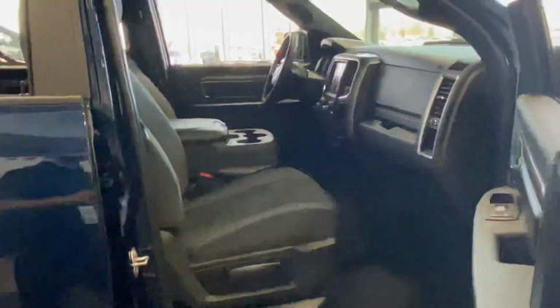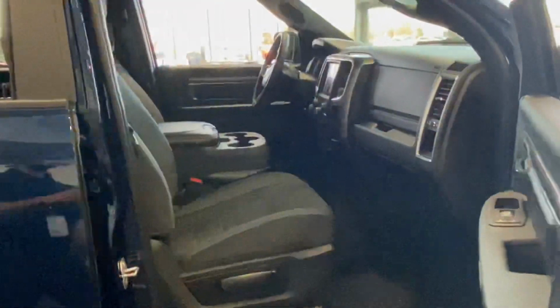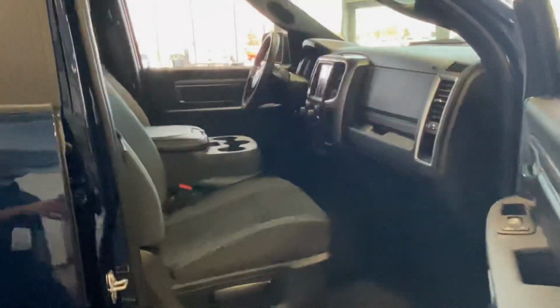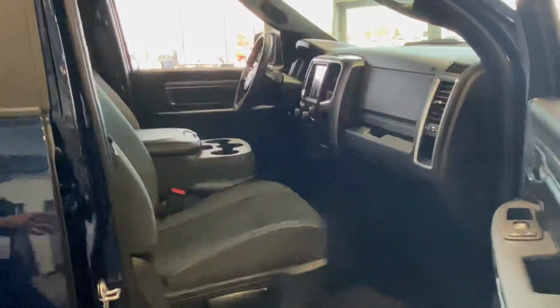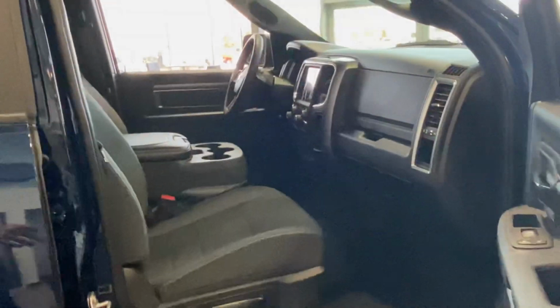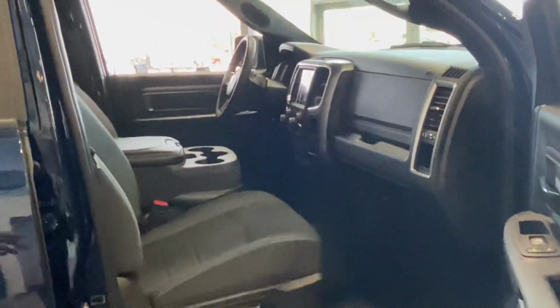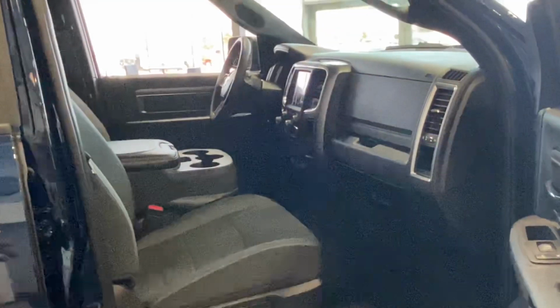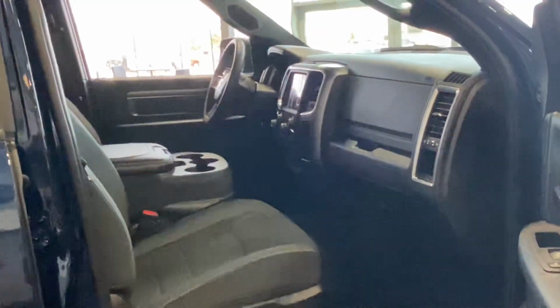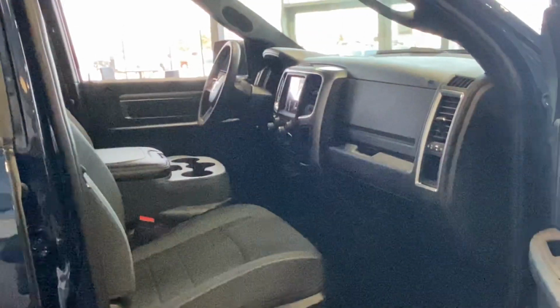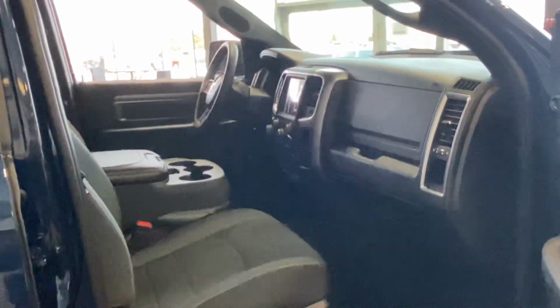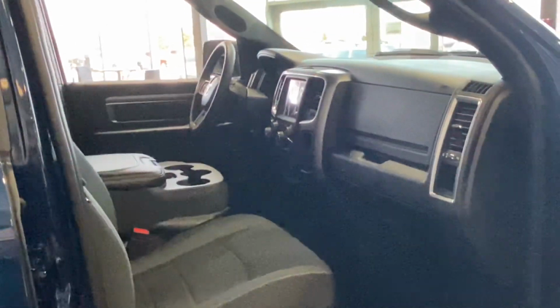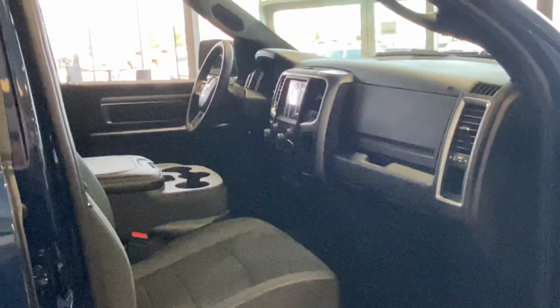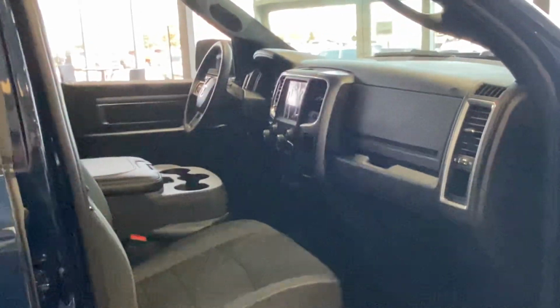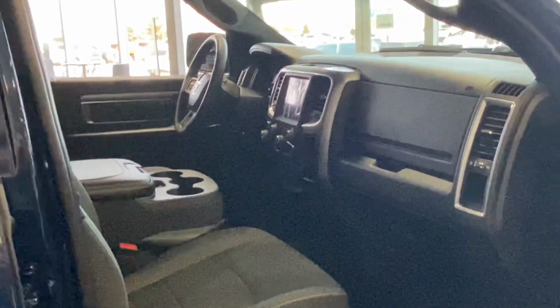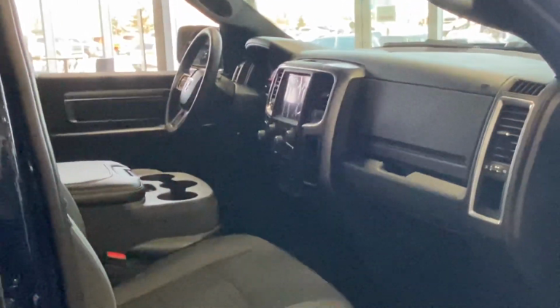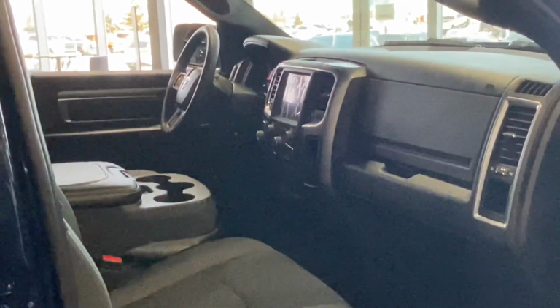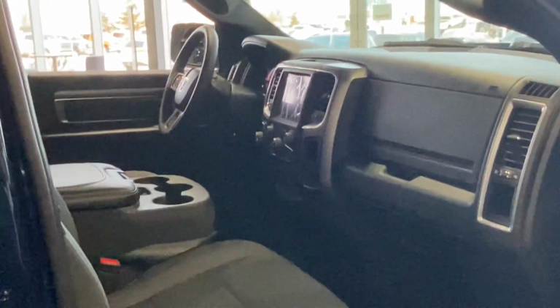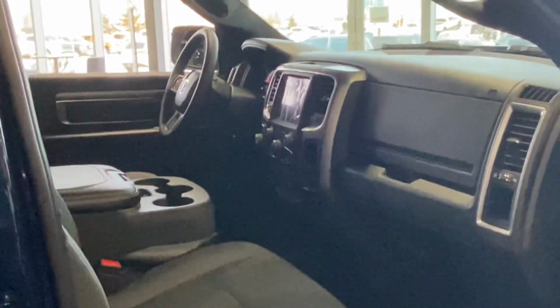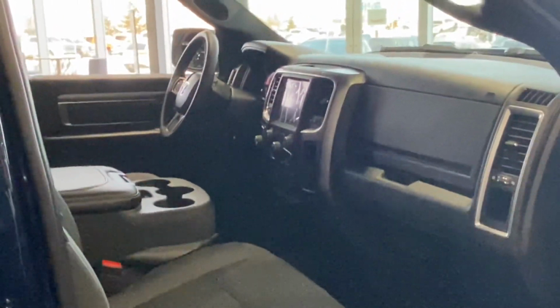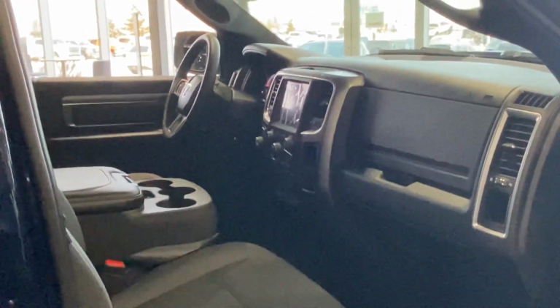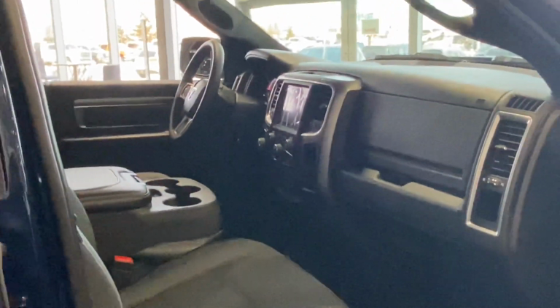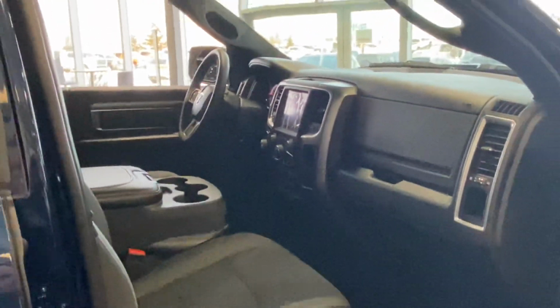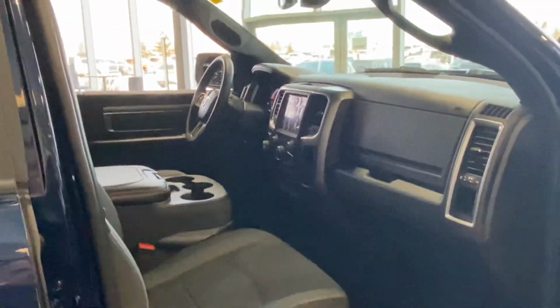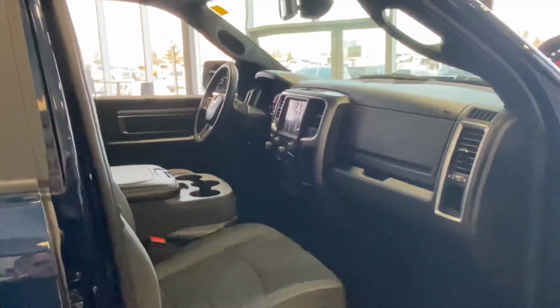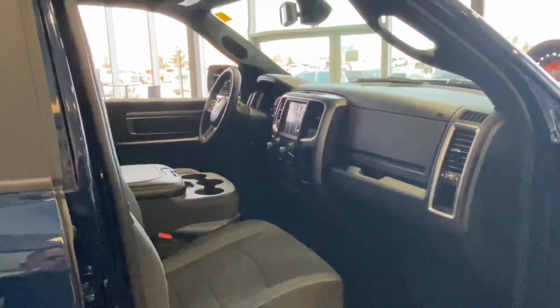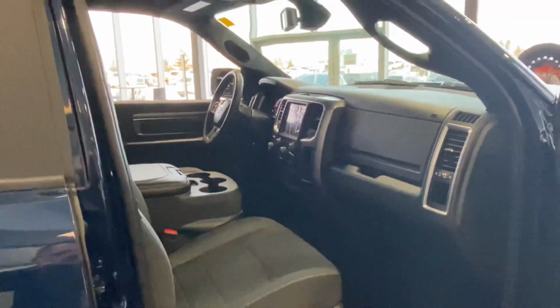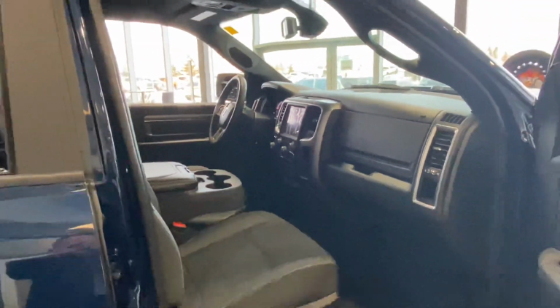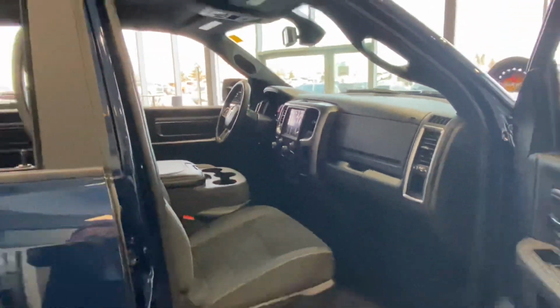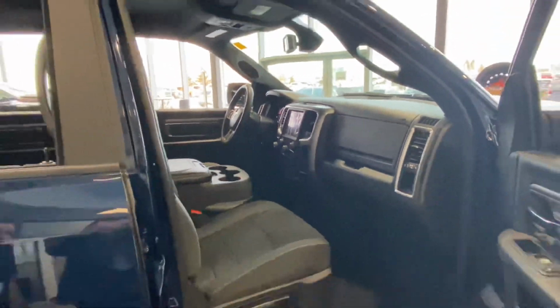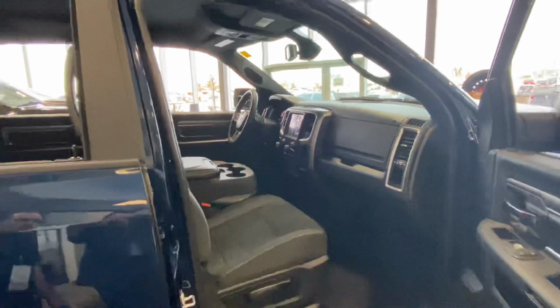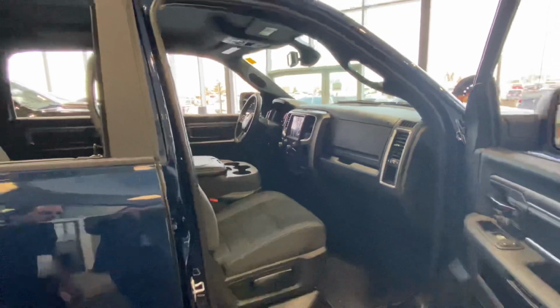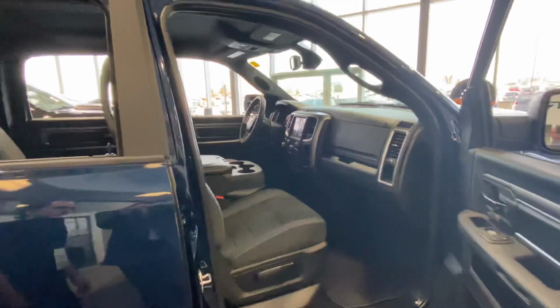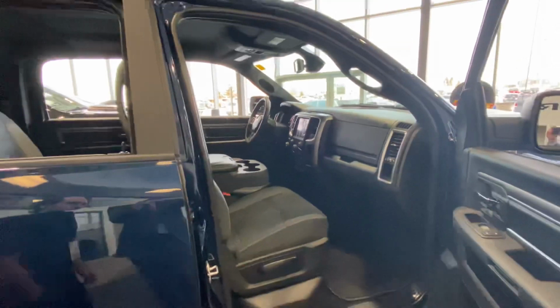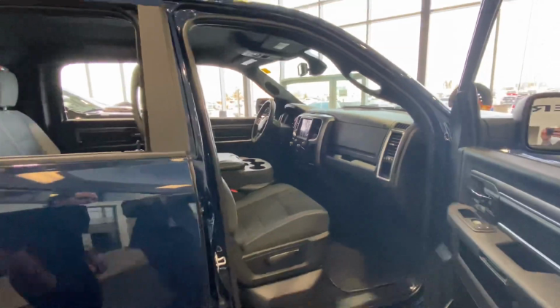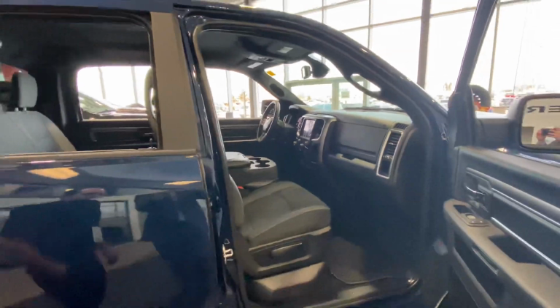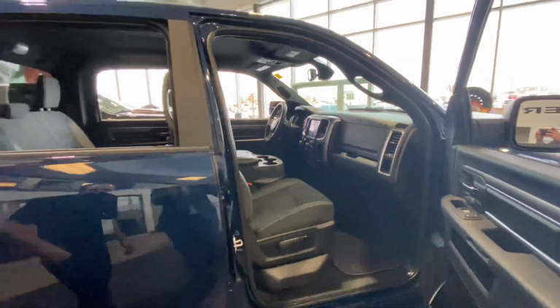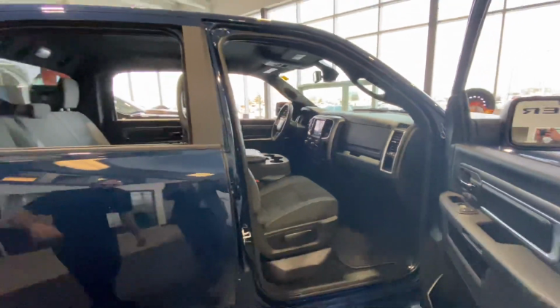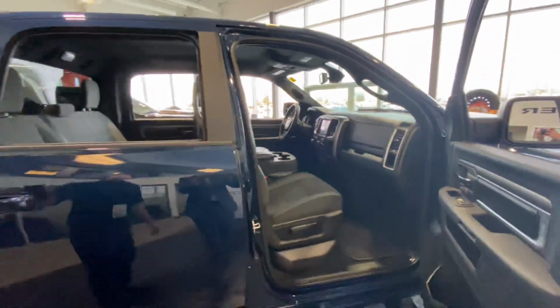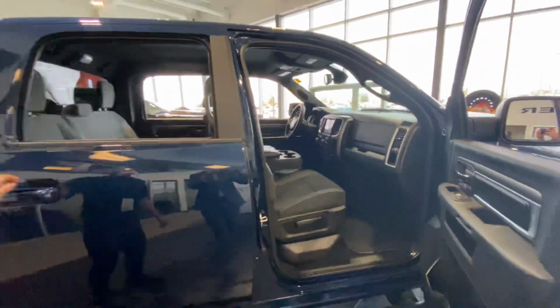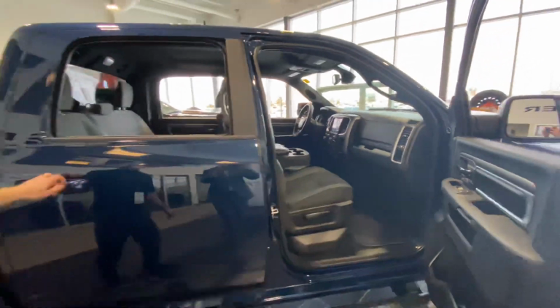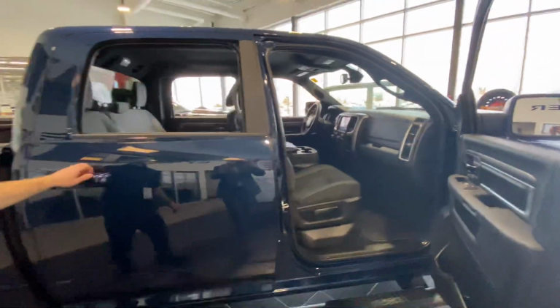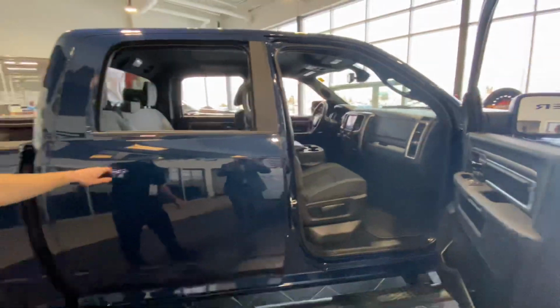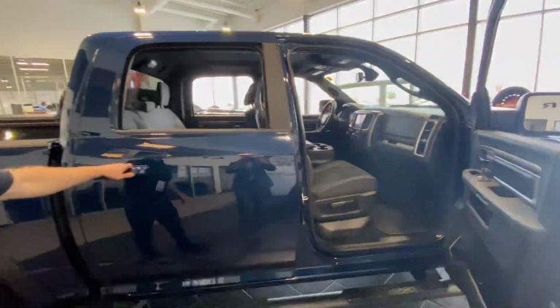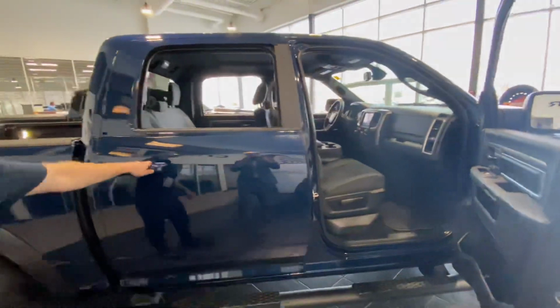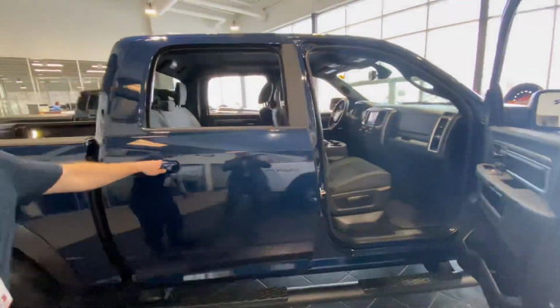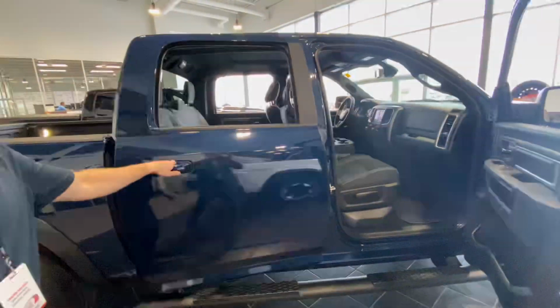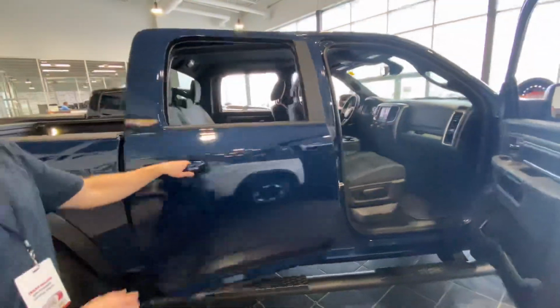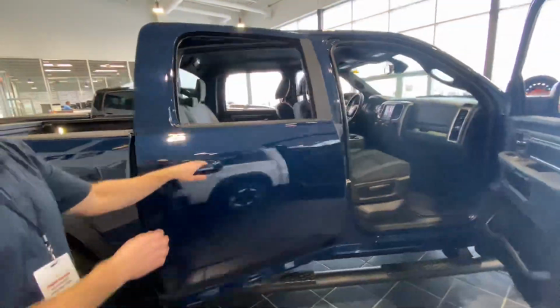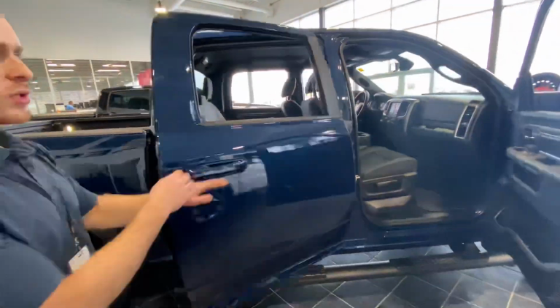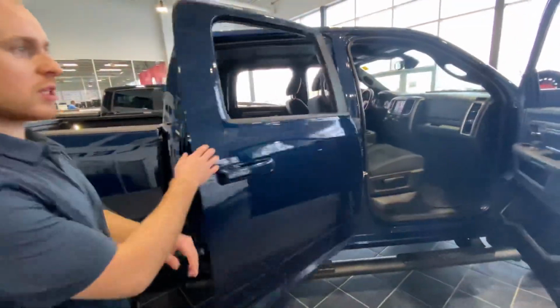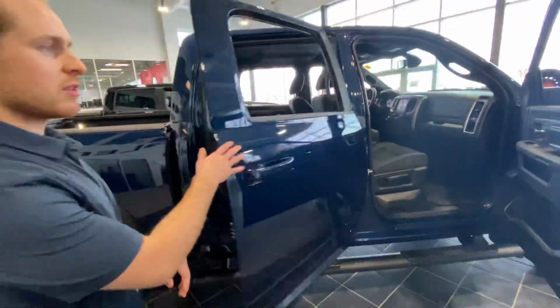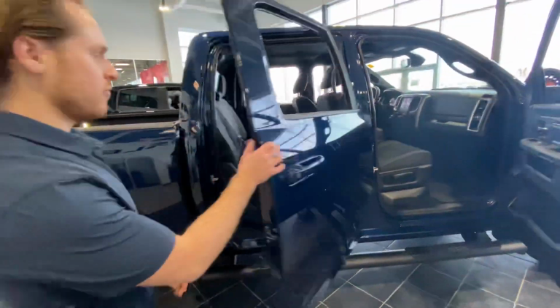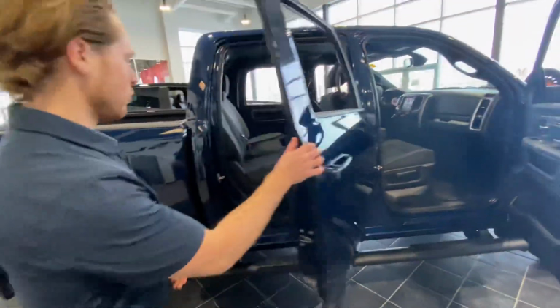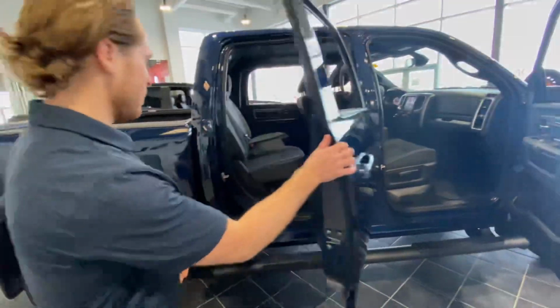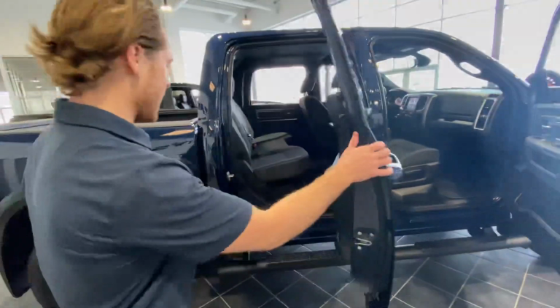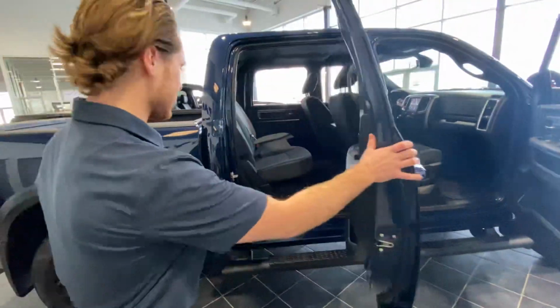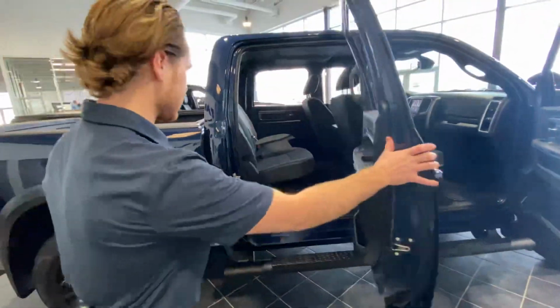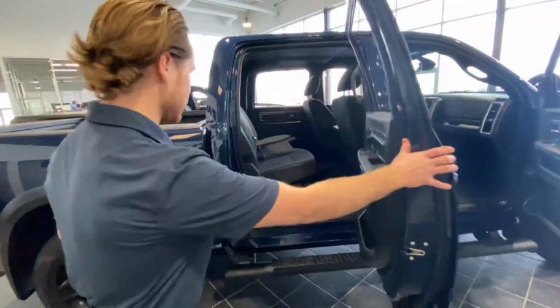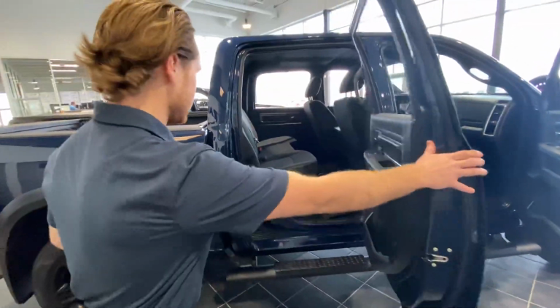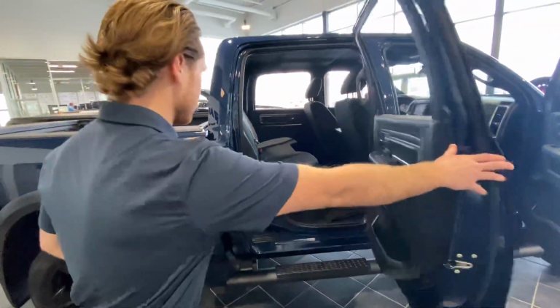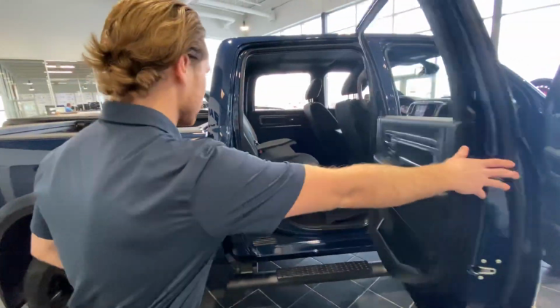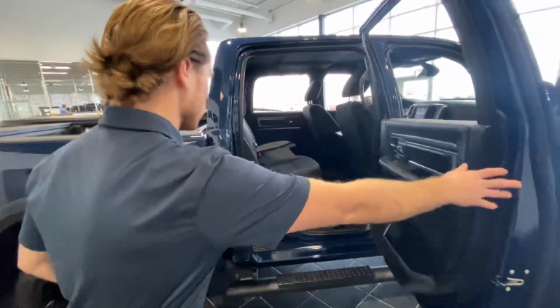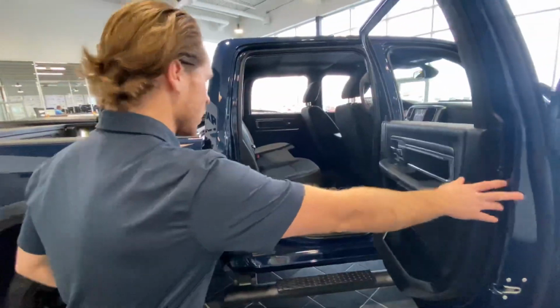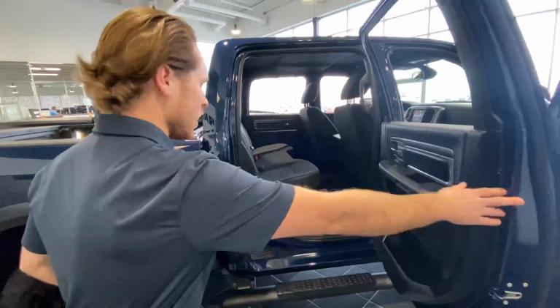Got the 8.4 inch touchscreen, dual climate control, full crew cab, and you get the full back seat here as well.